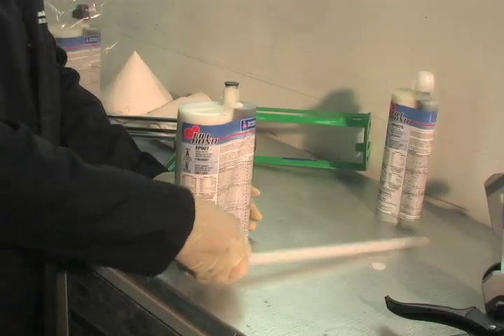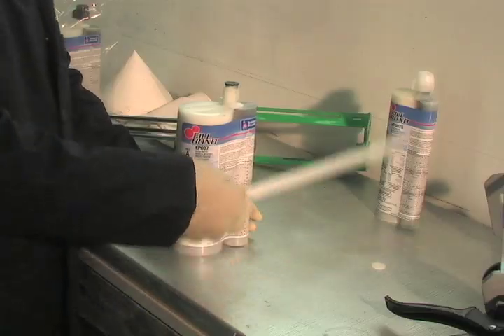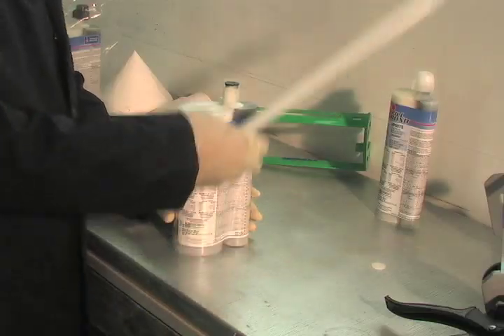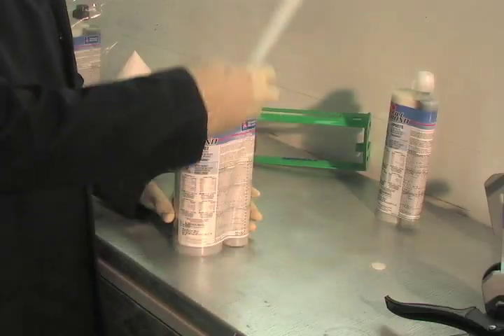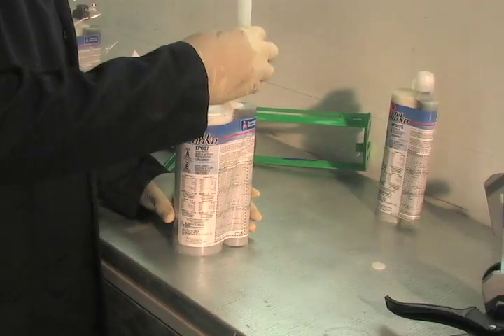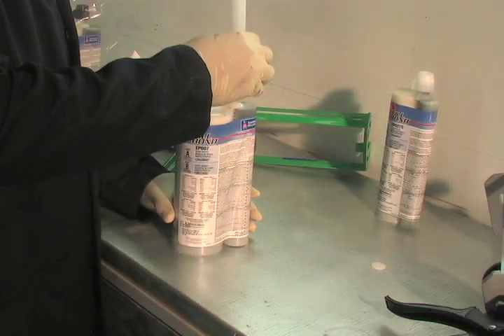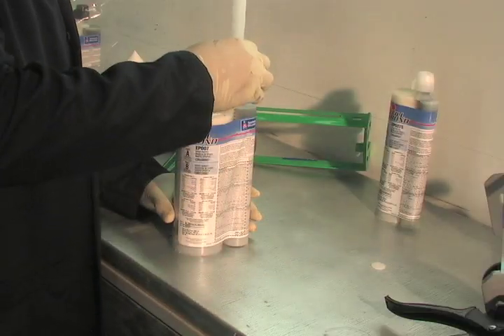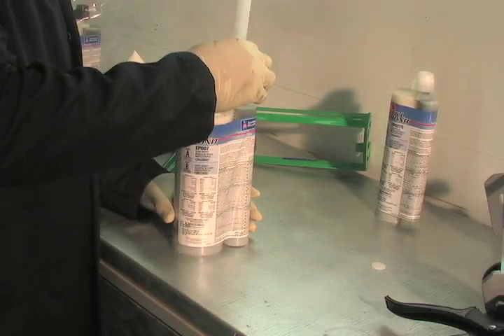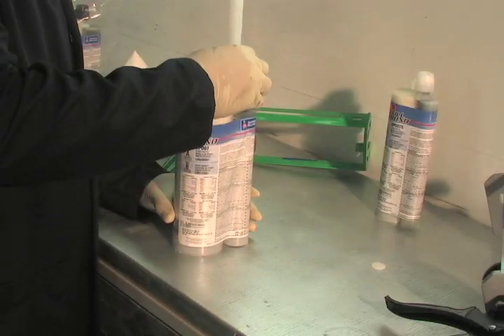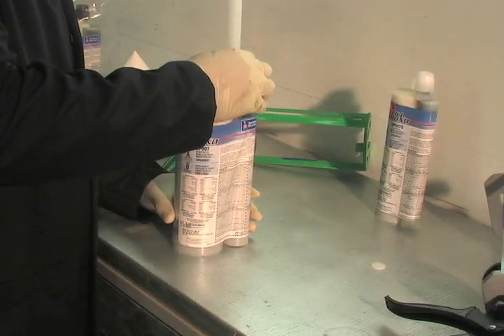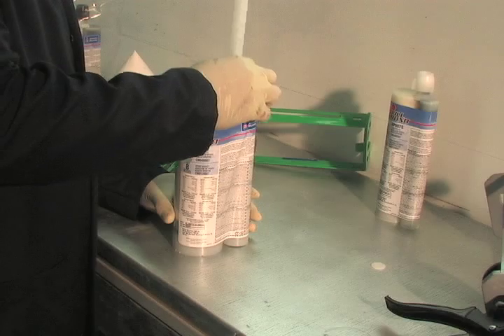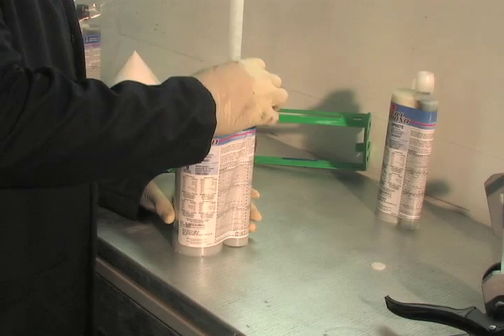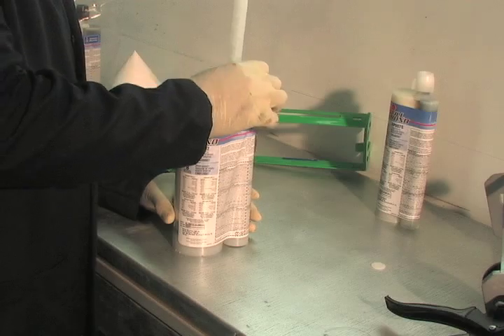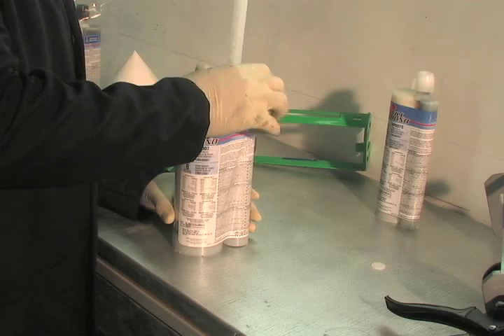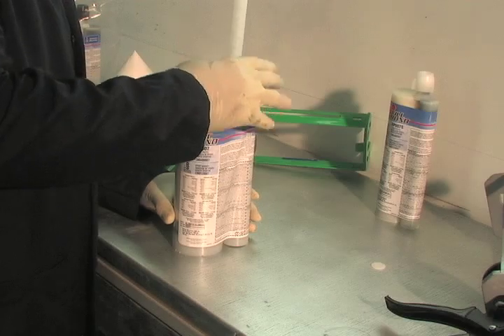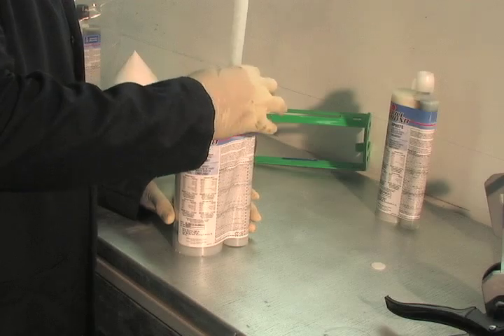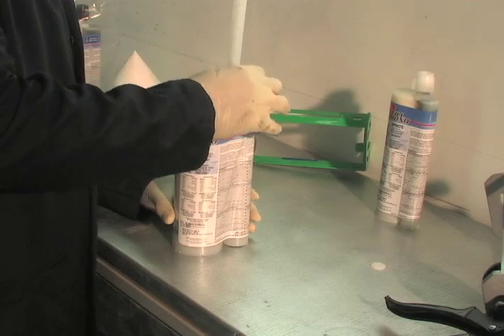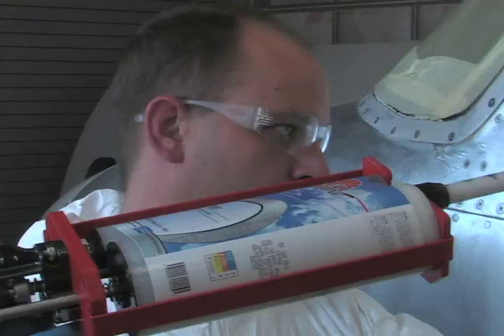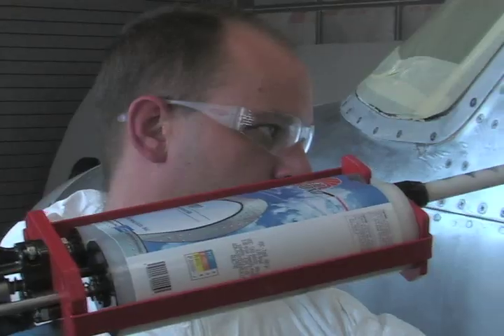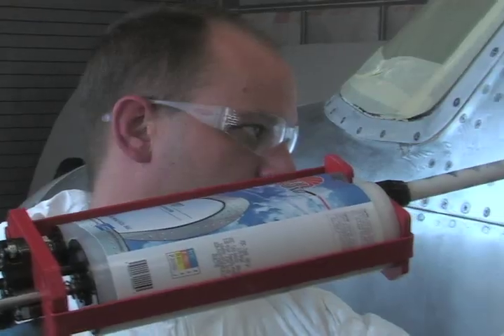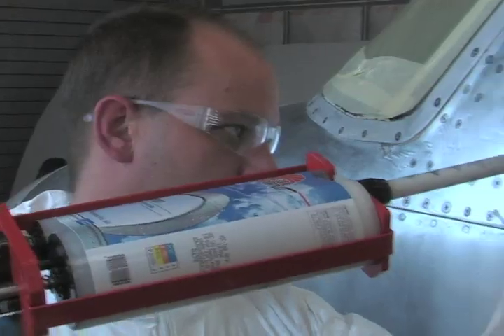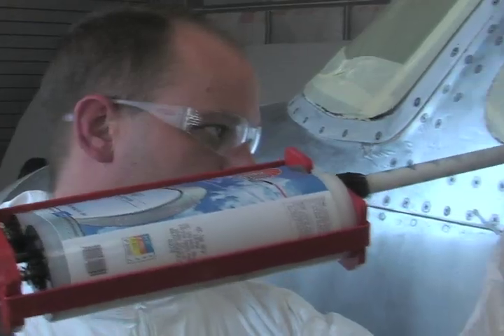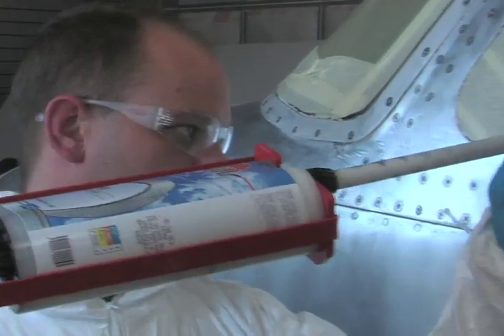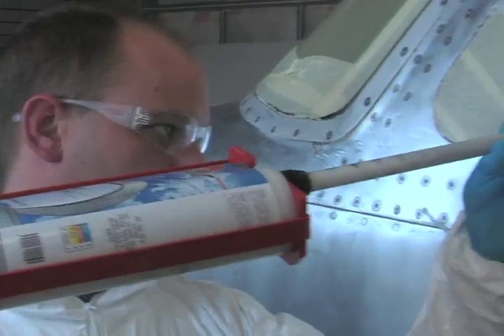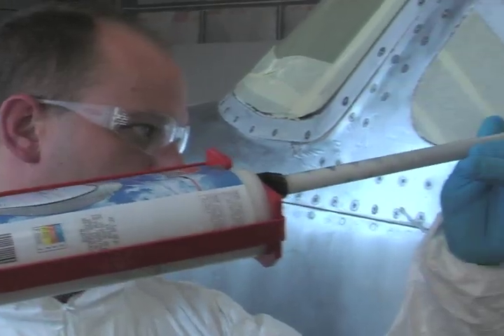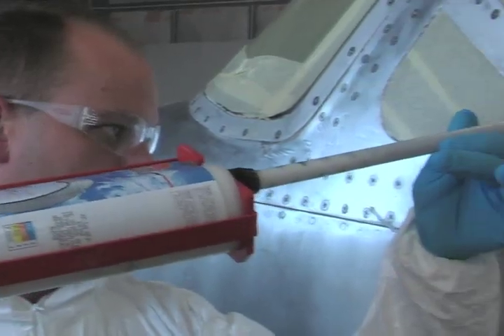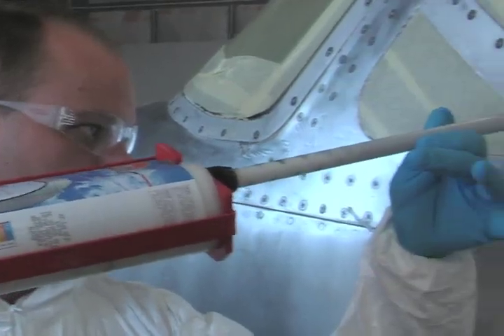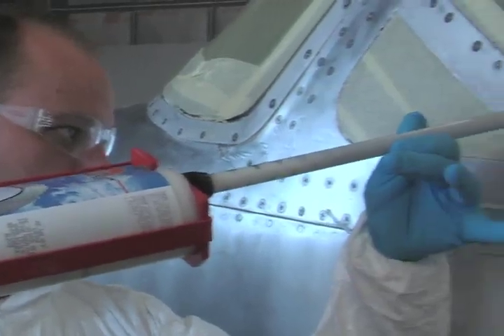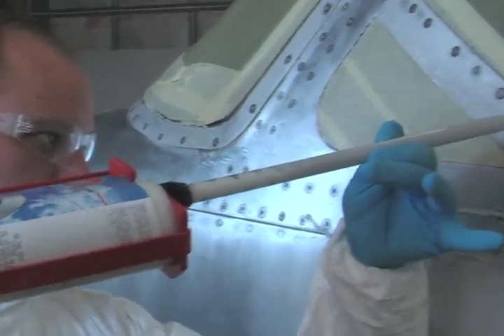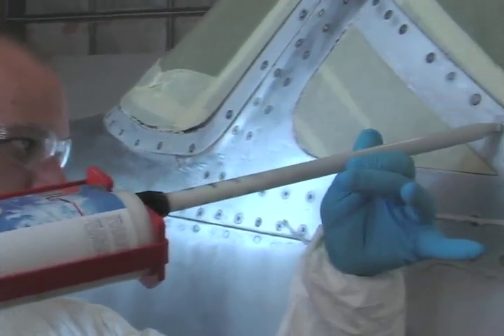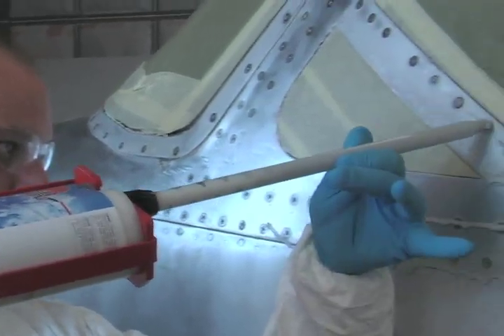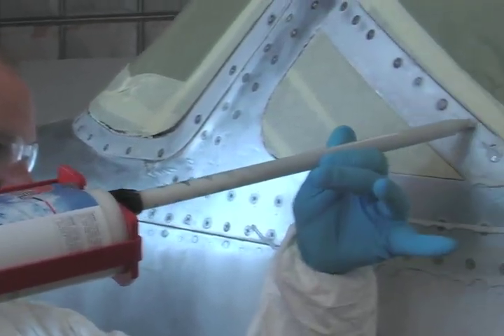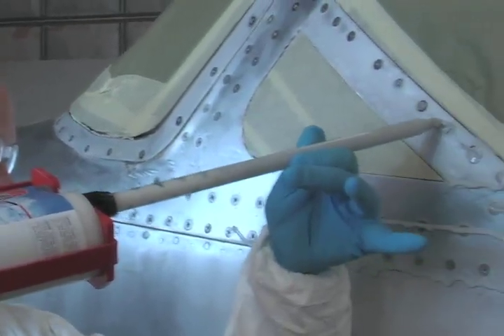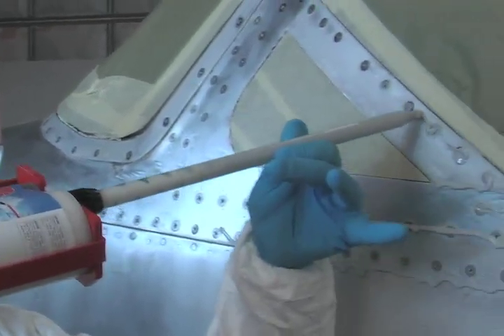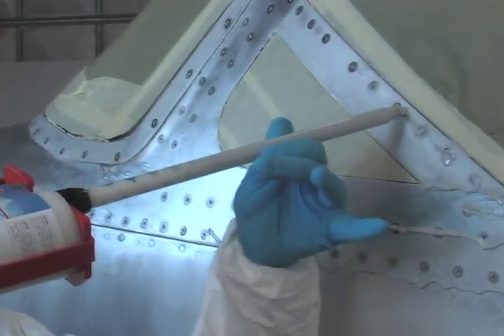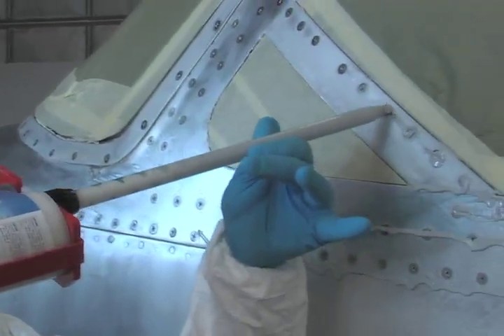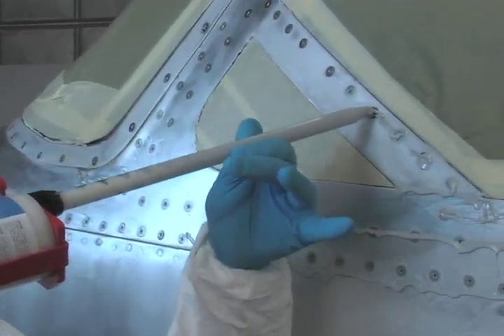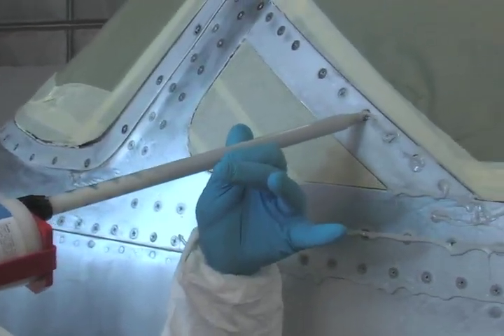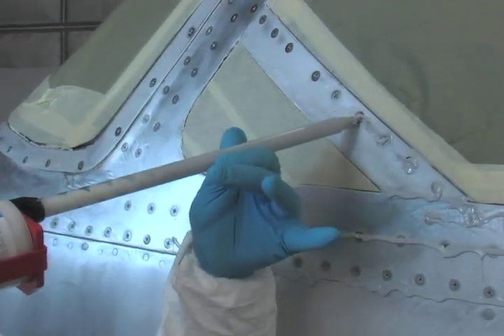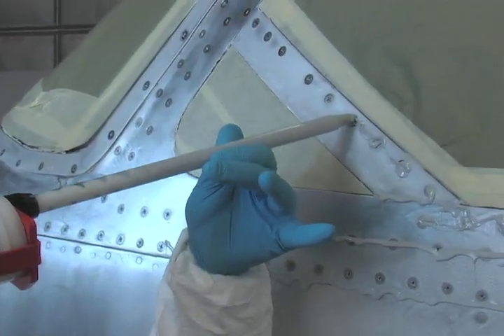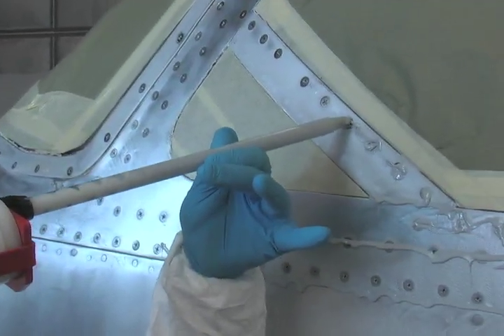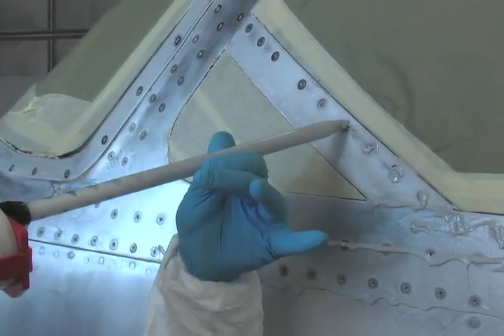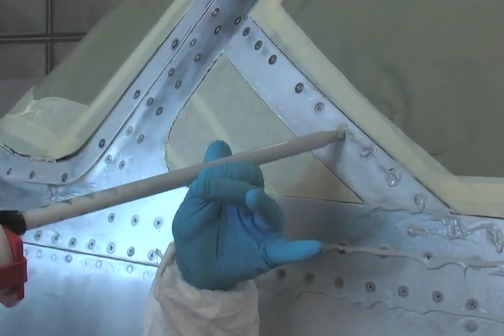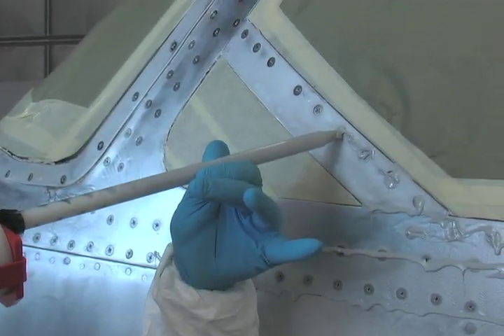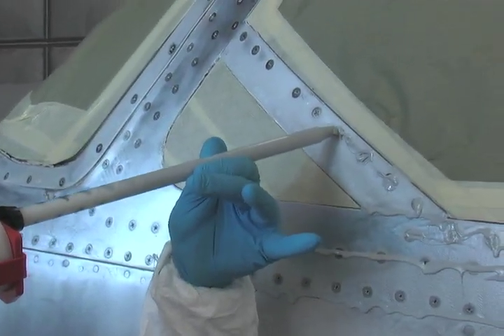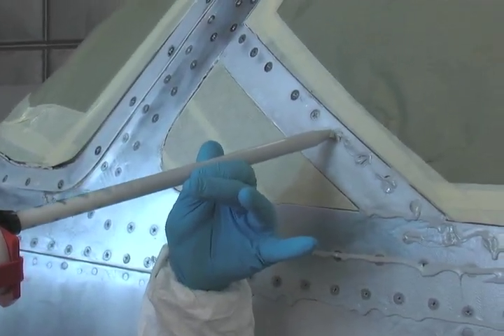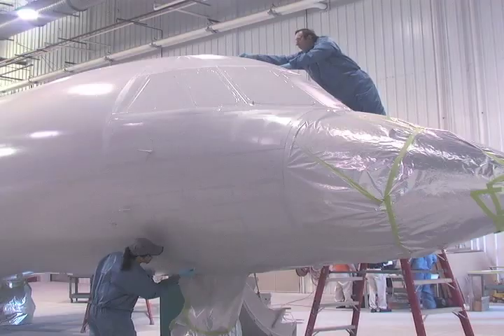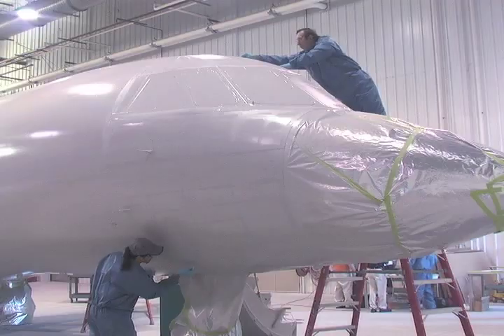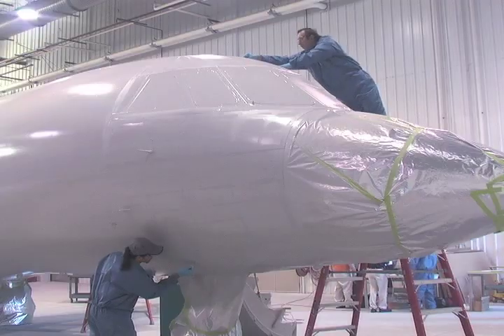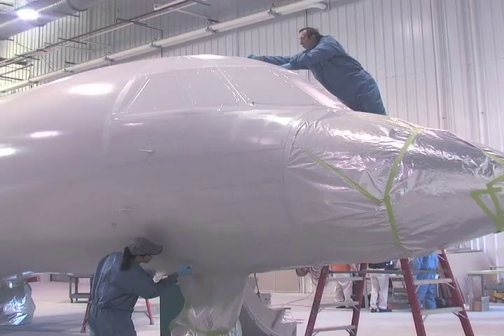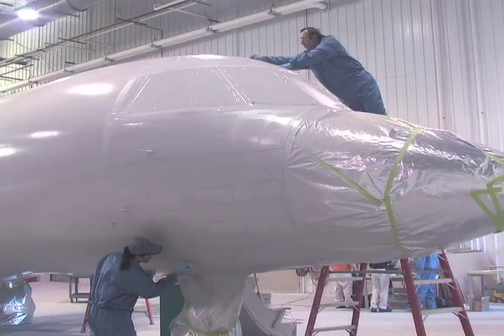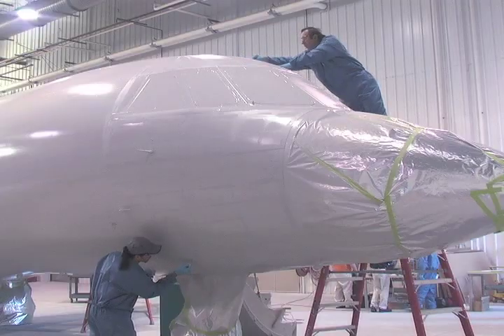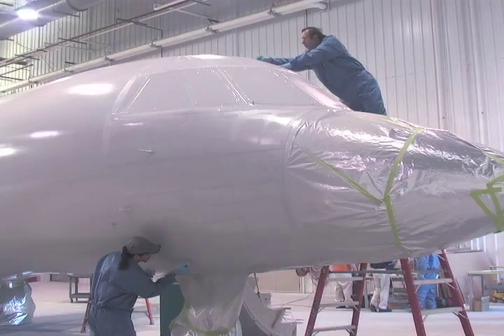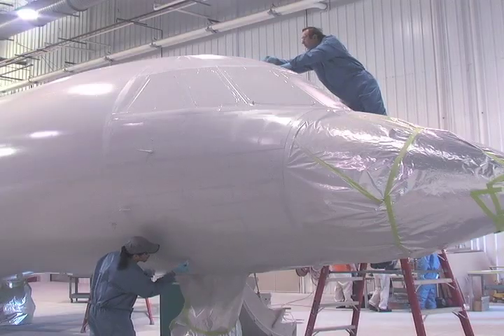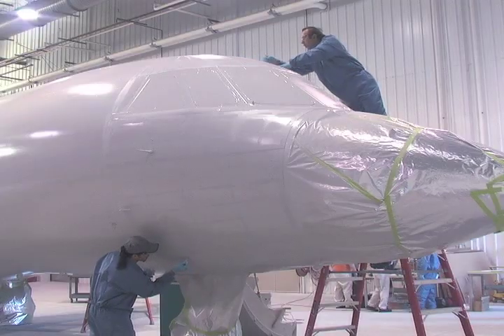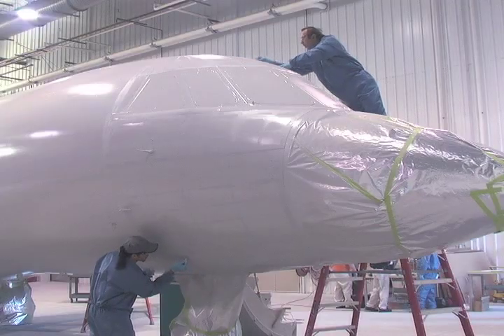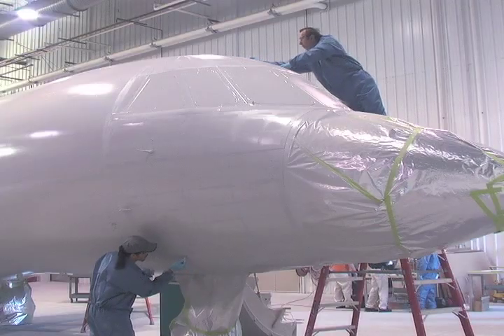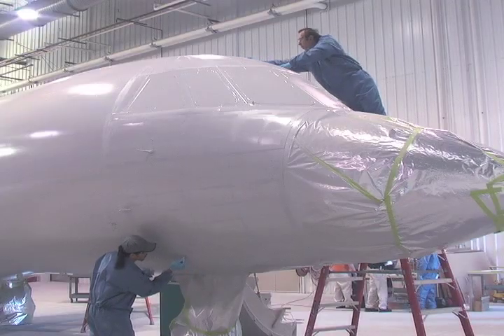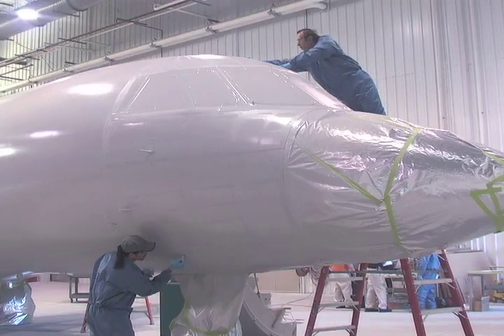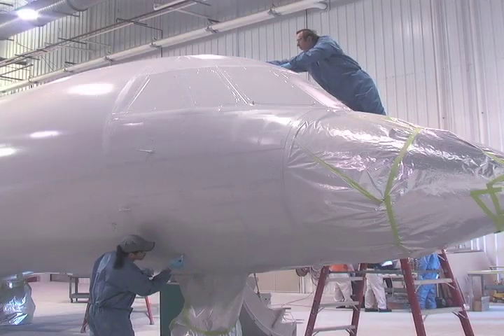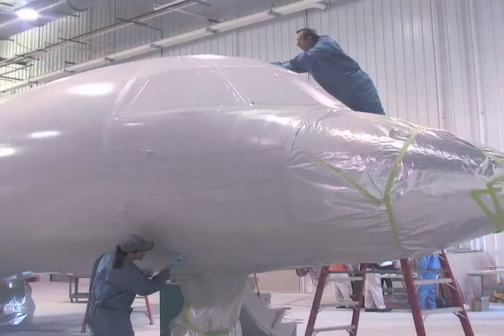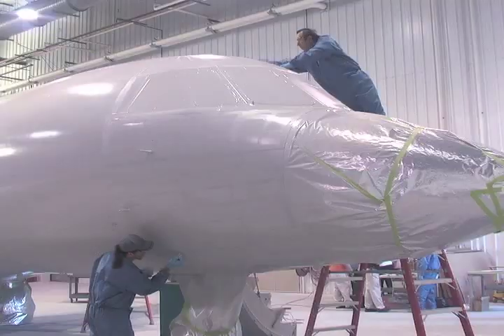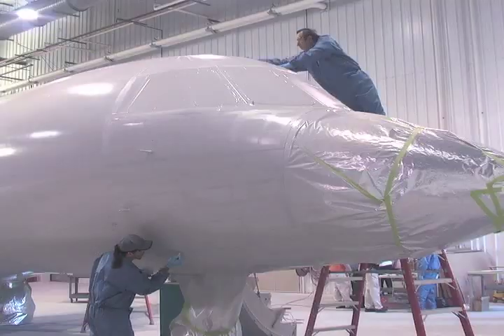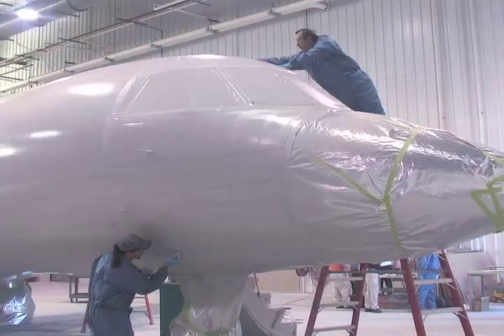Fillbond — an advanced formula — is the very first Sherwin-Williams putty designed specifically for aerospace use.